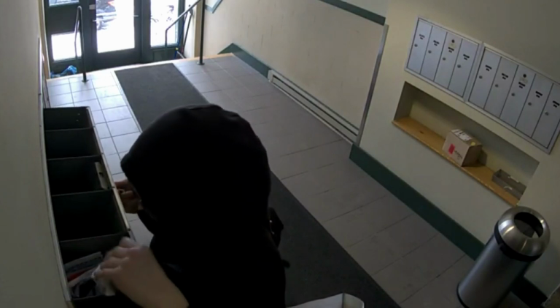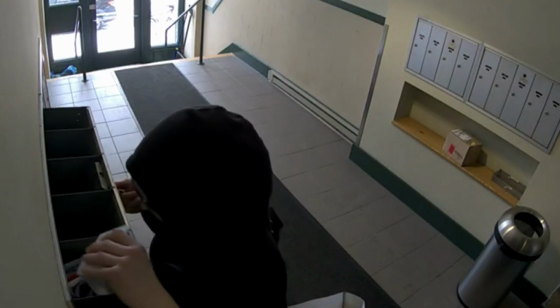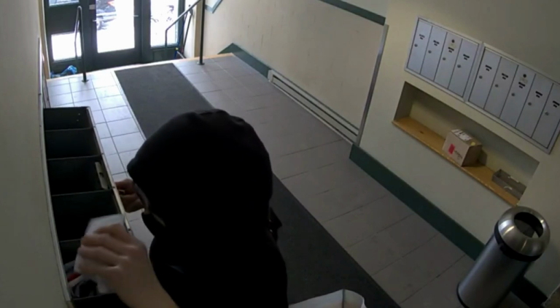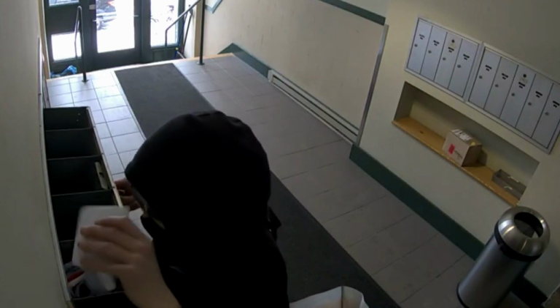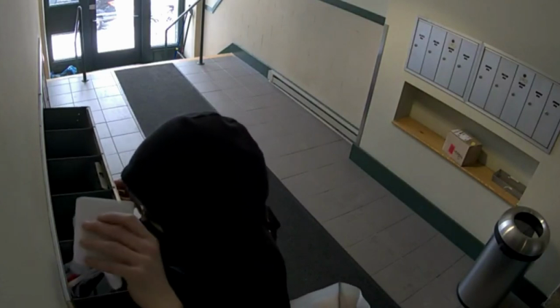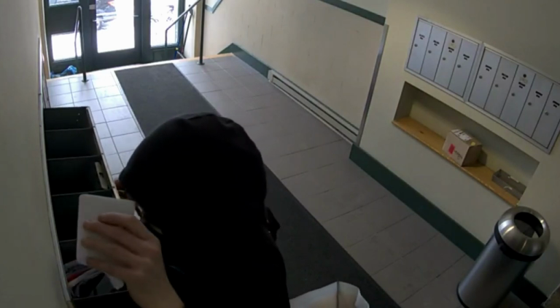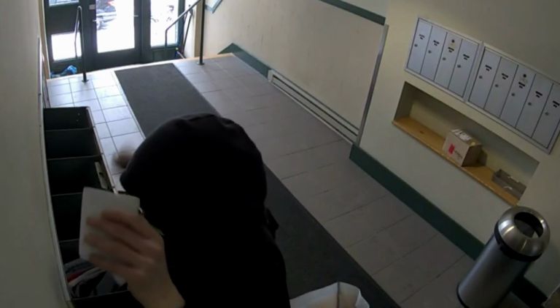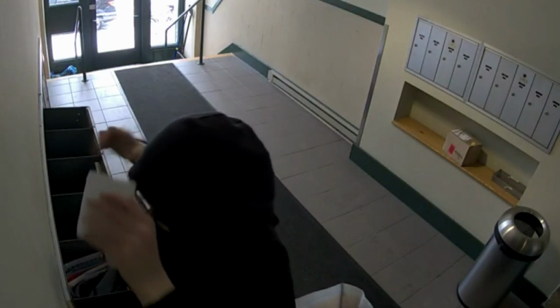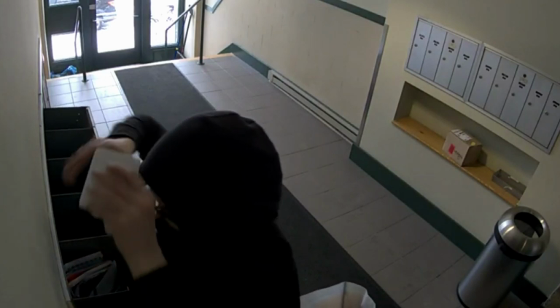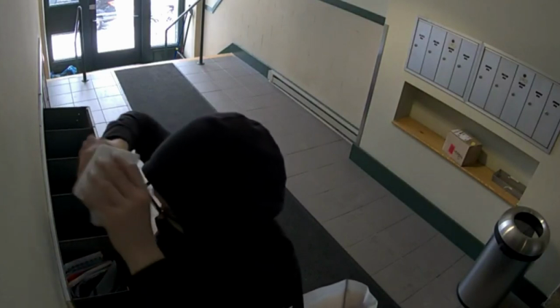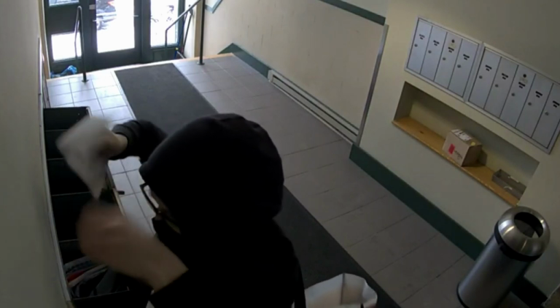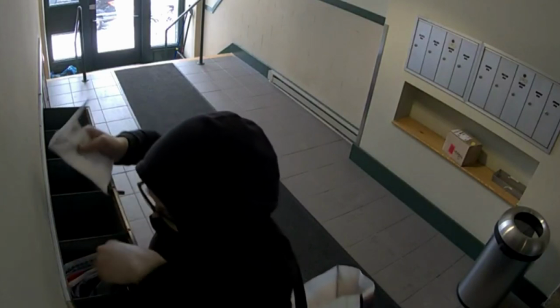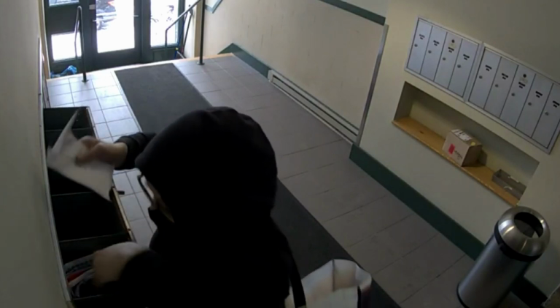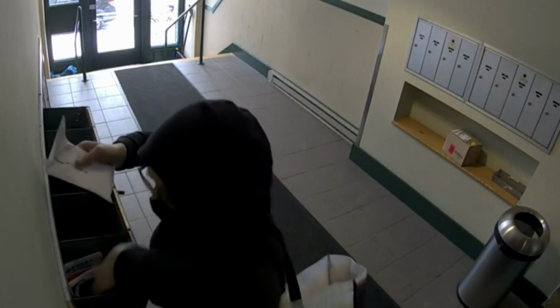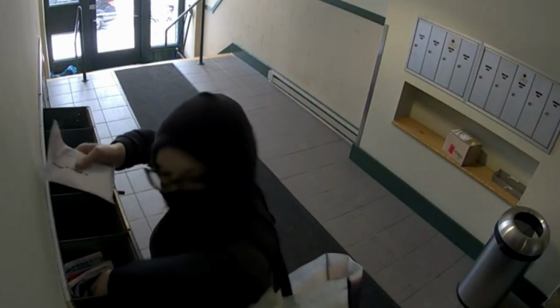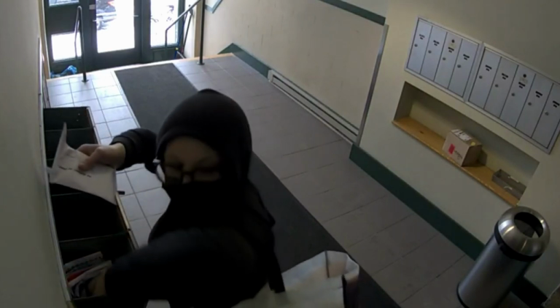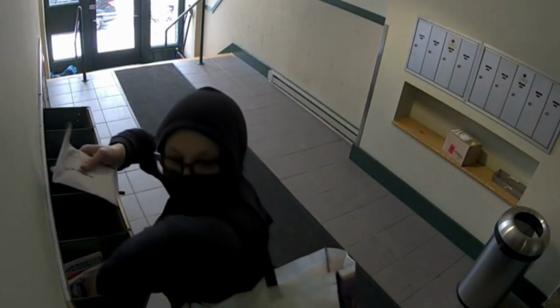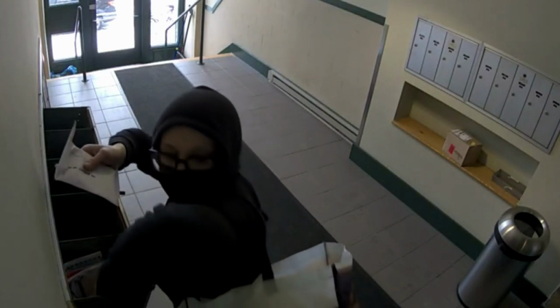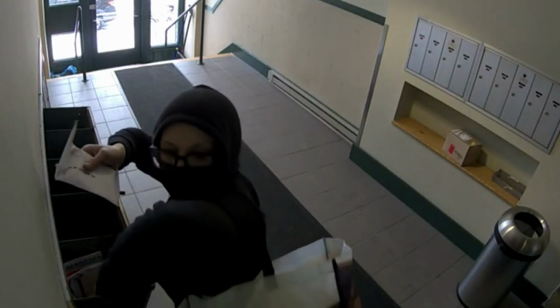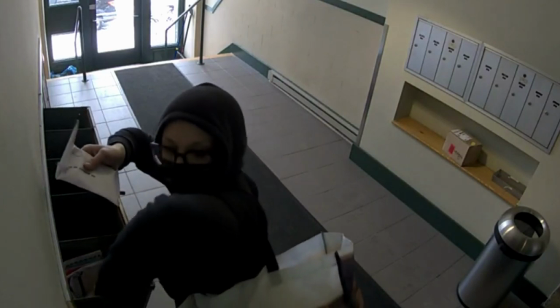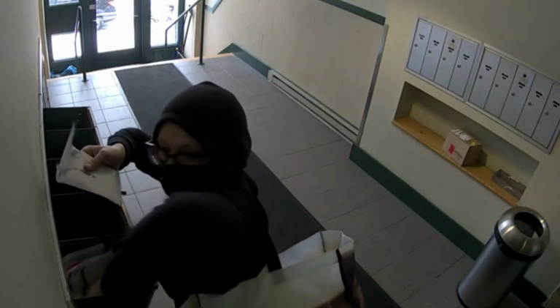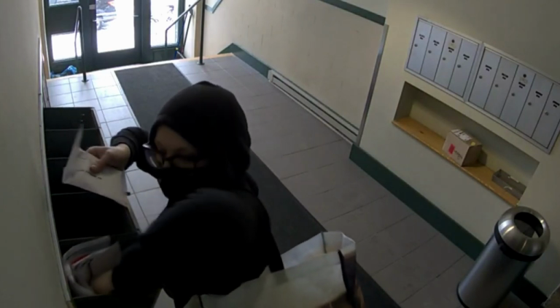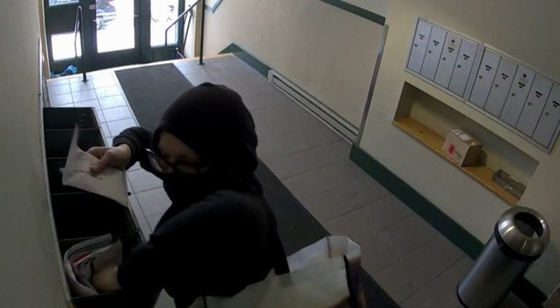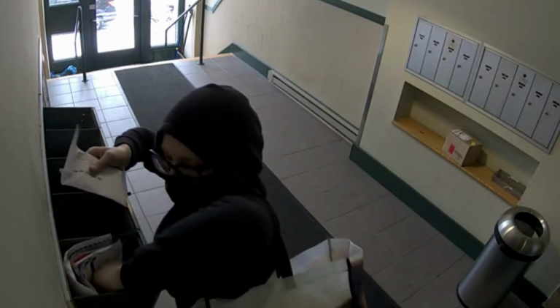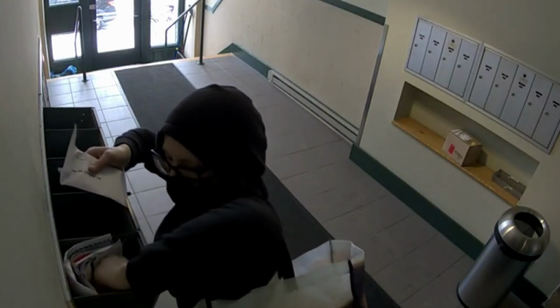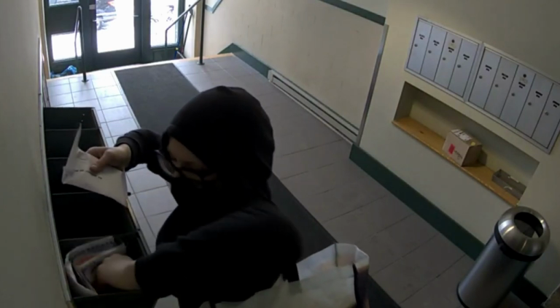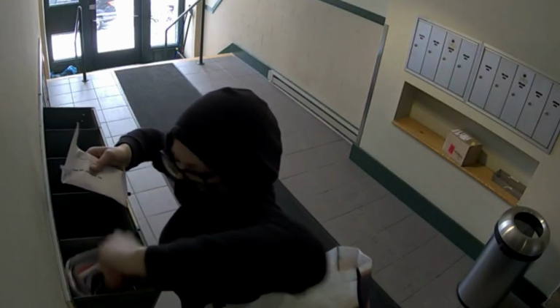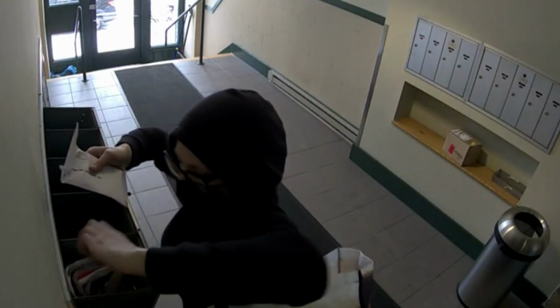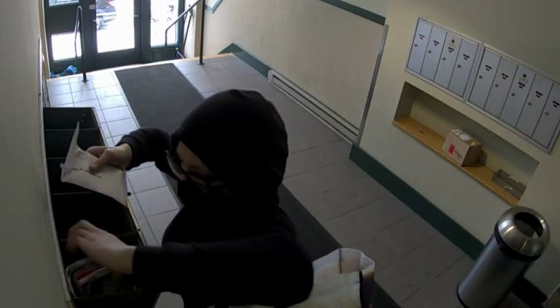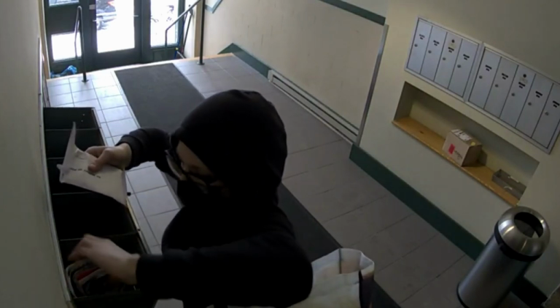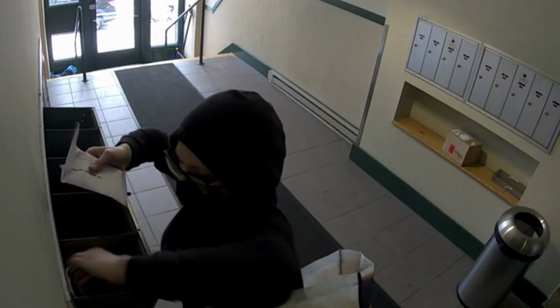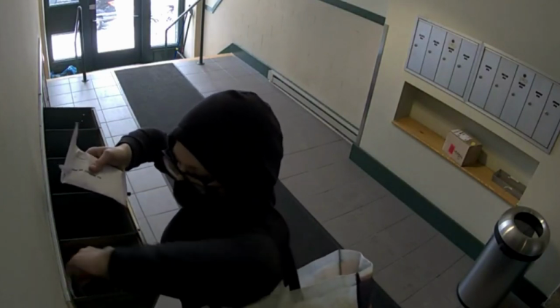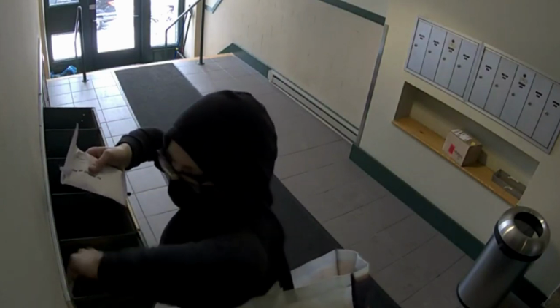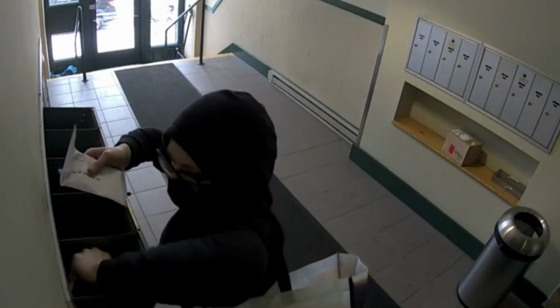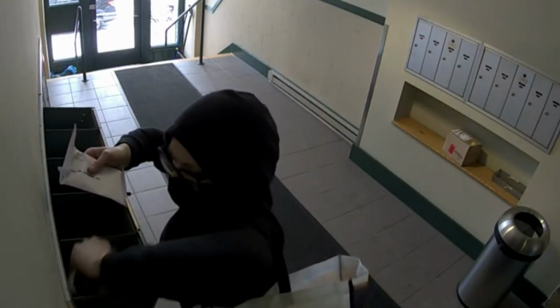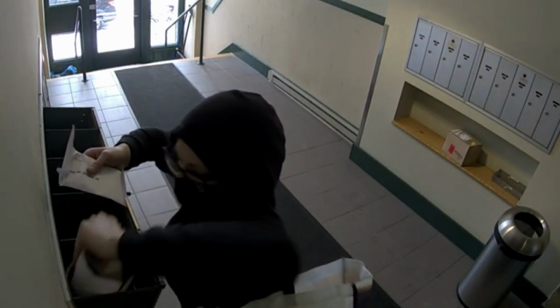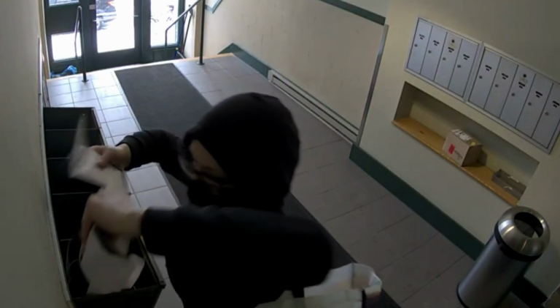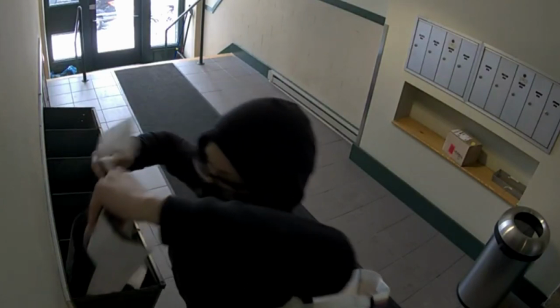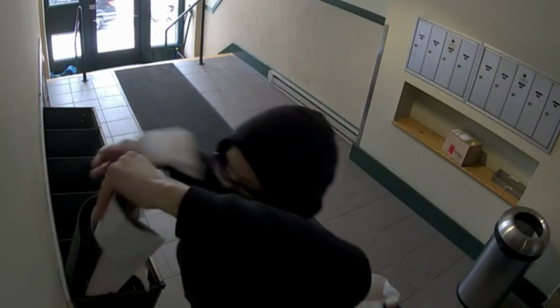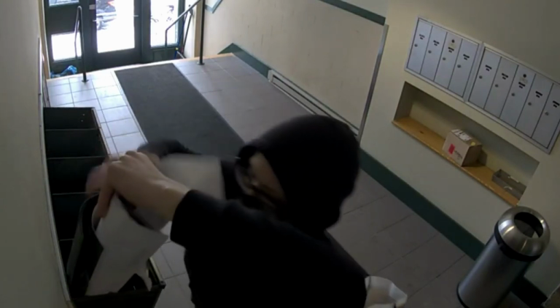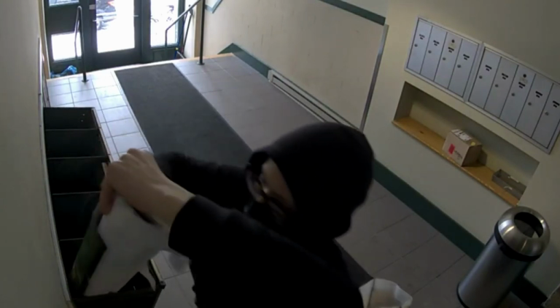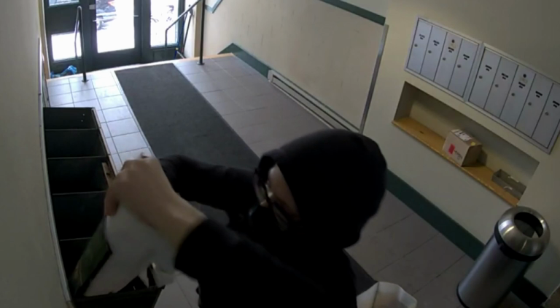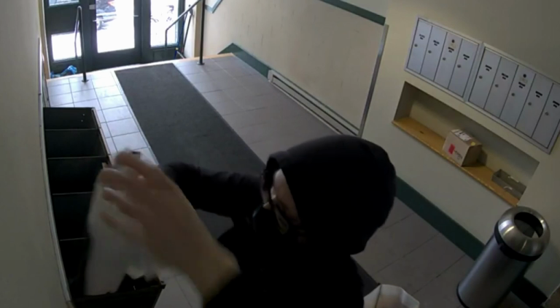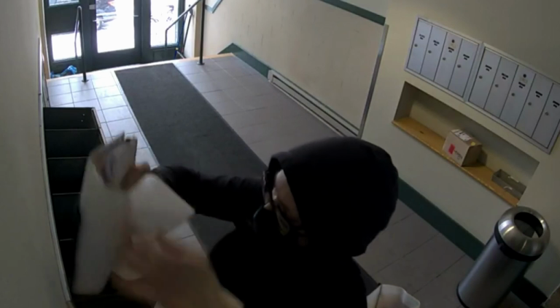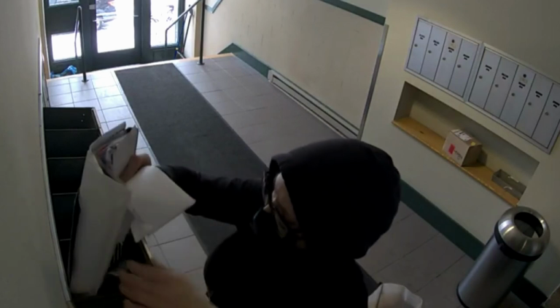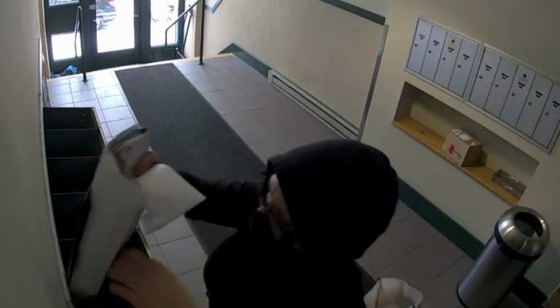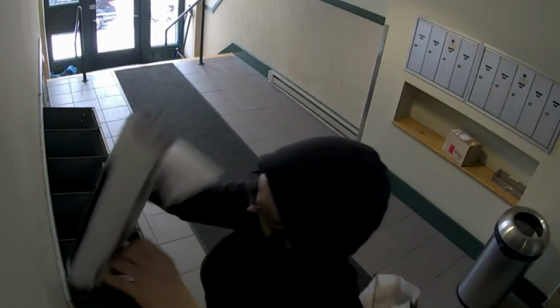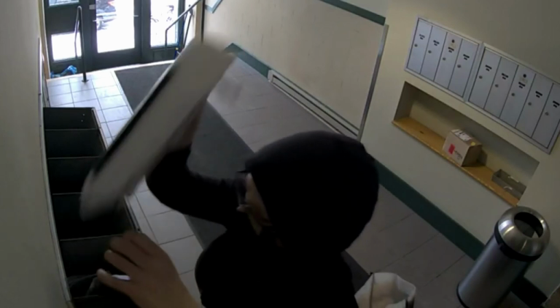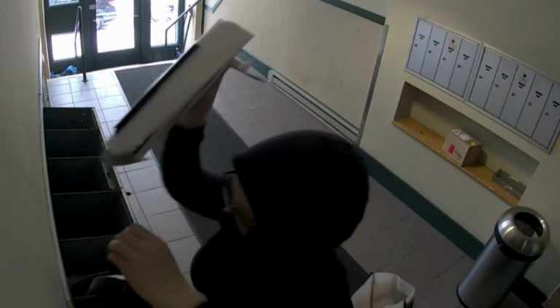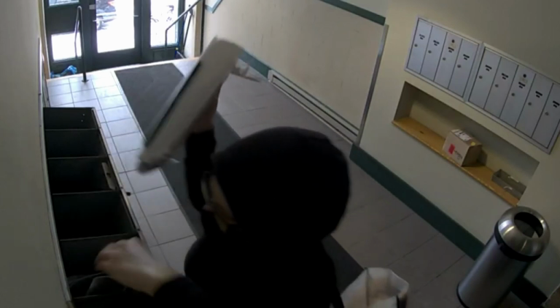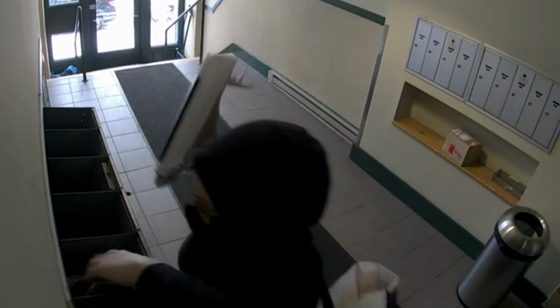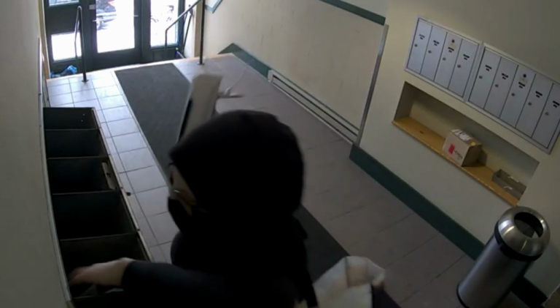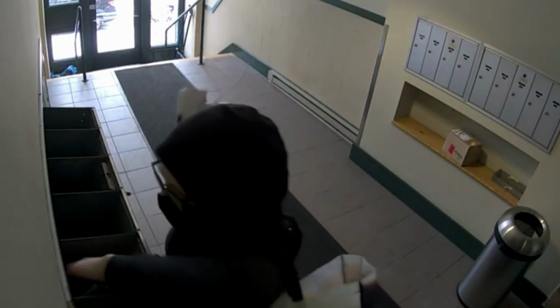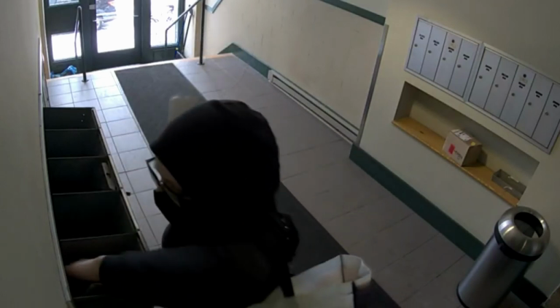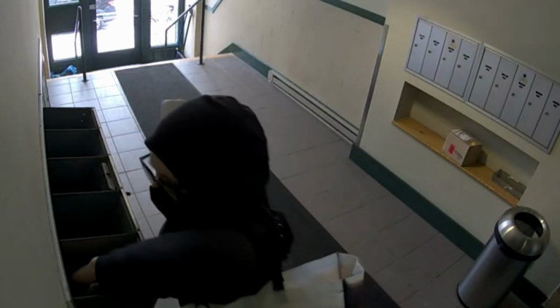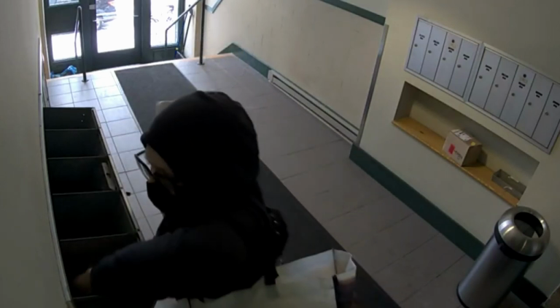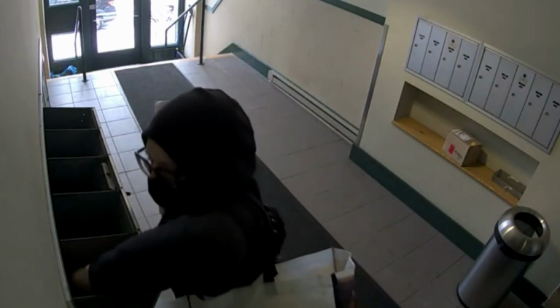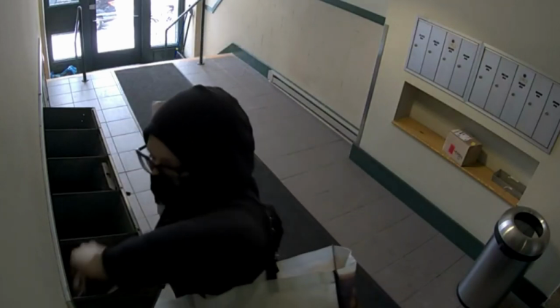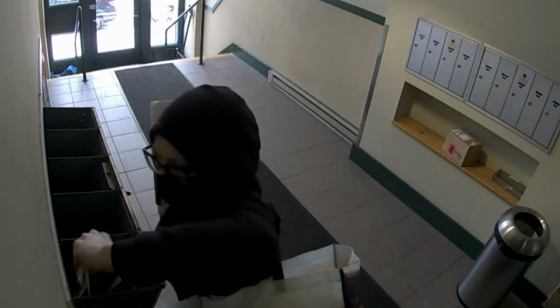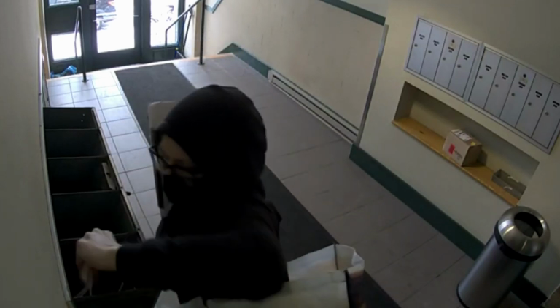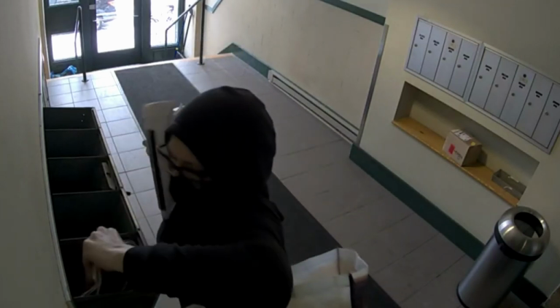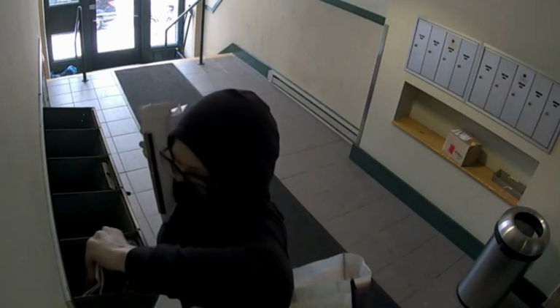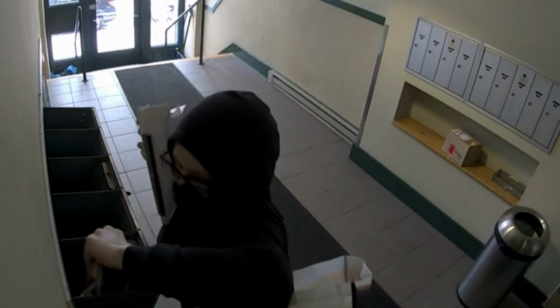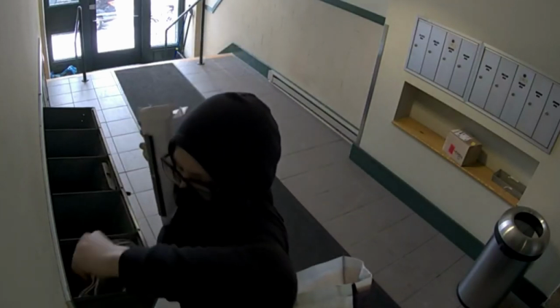Now remember, the woman uses a master key only postal workers are supposed to carry. It turns out a lot of people in the area have experienced something similar.